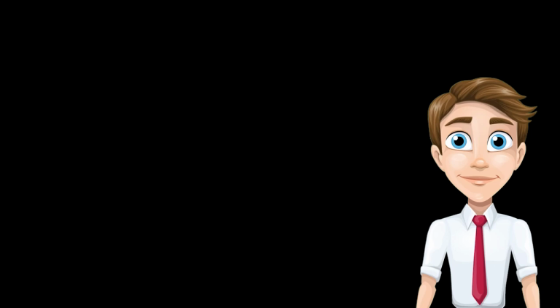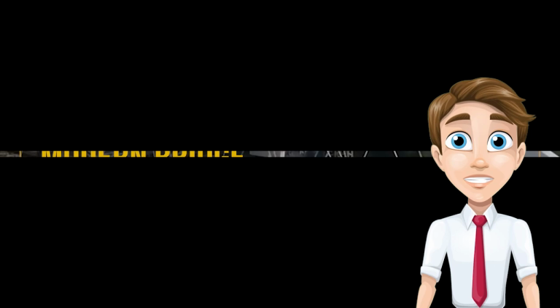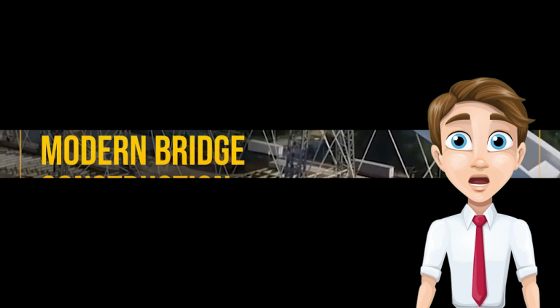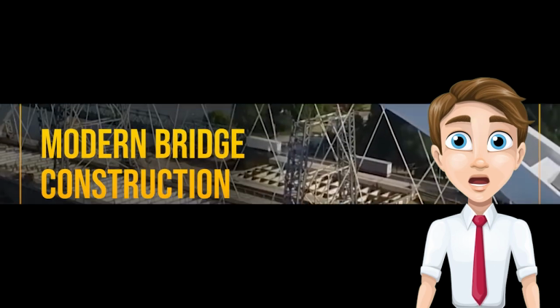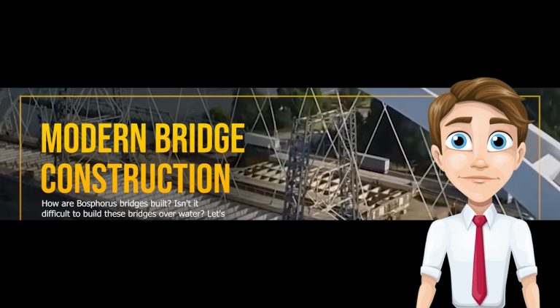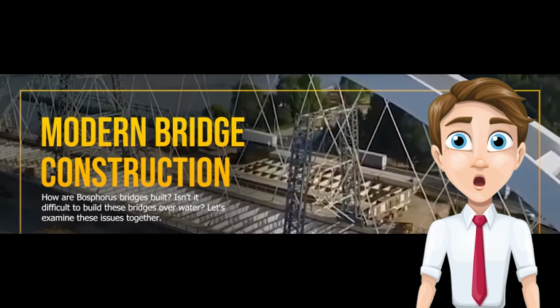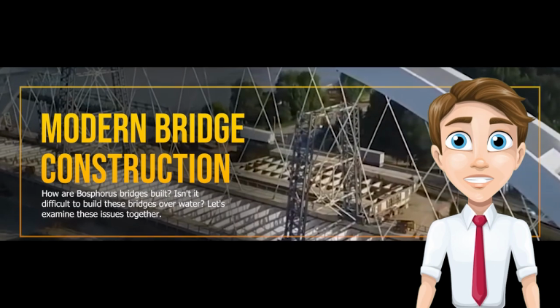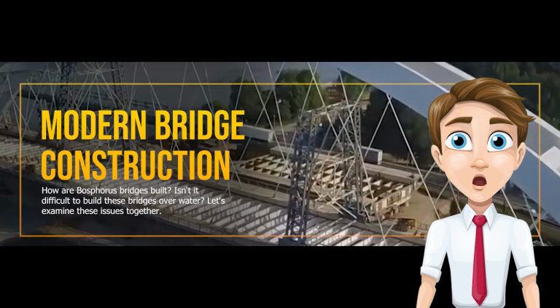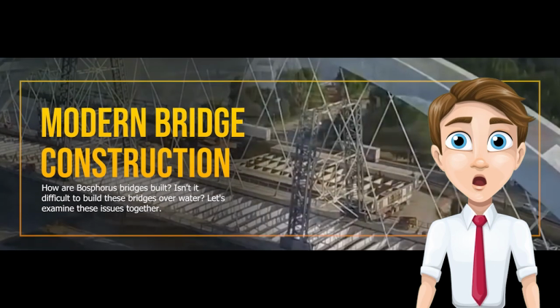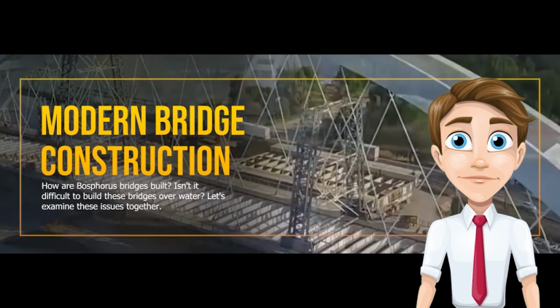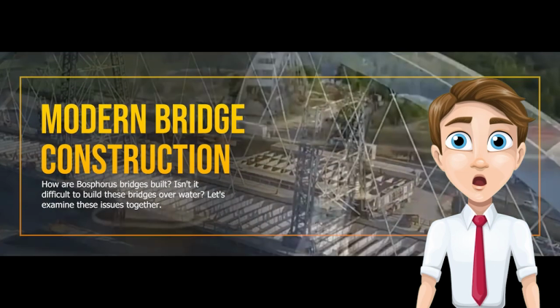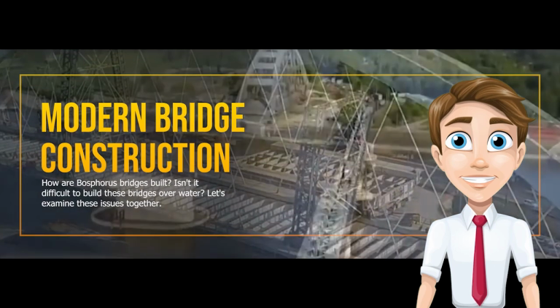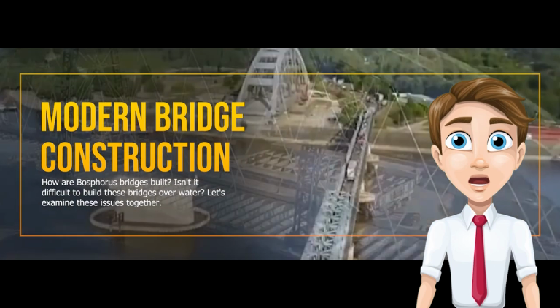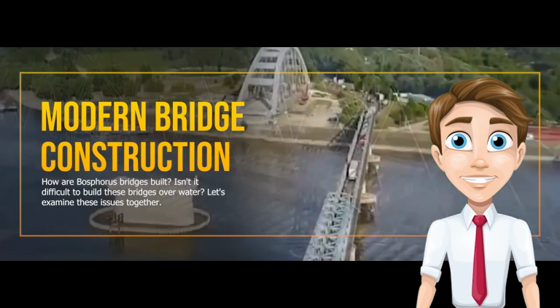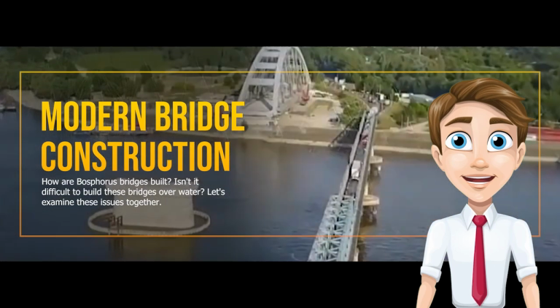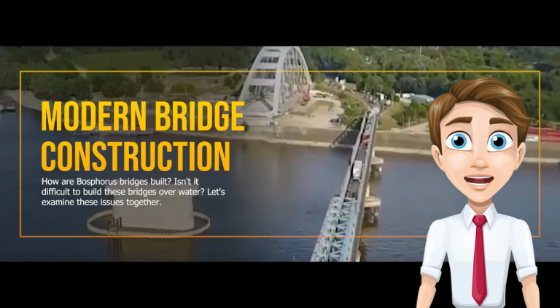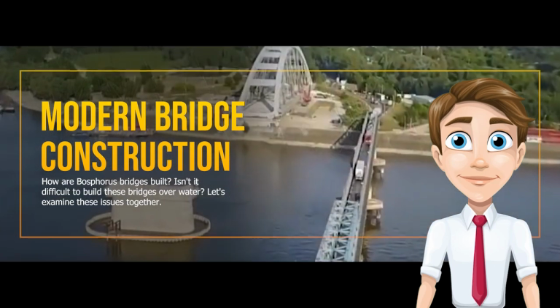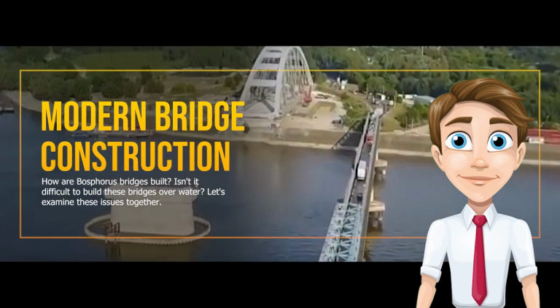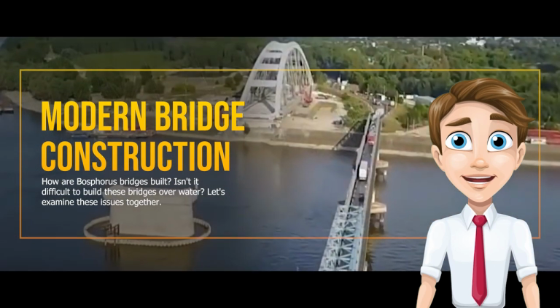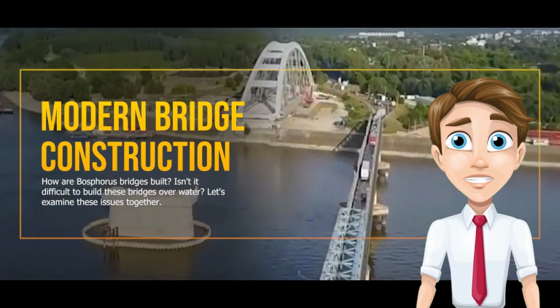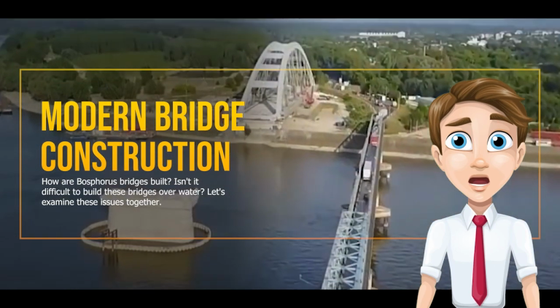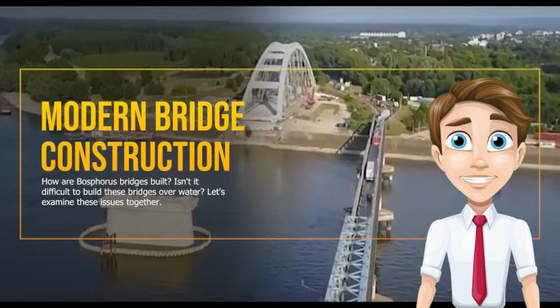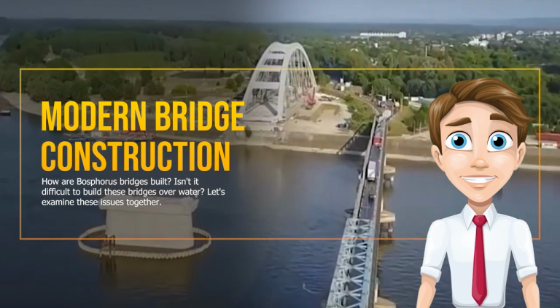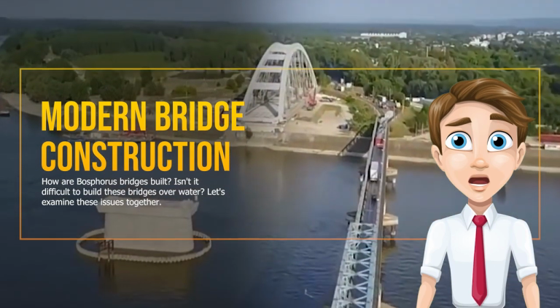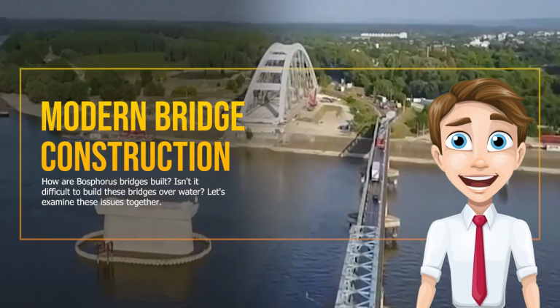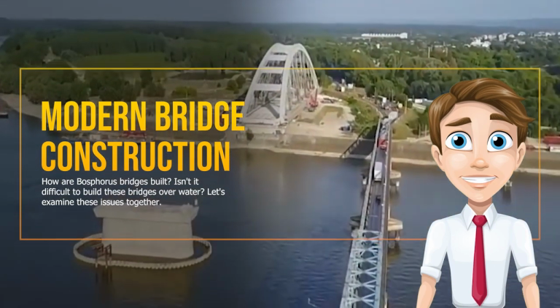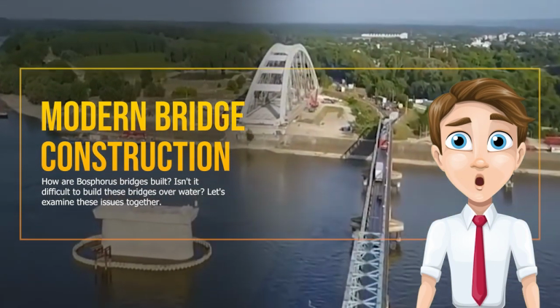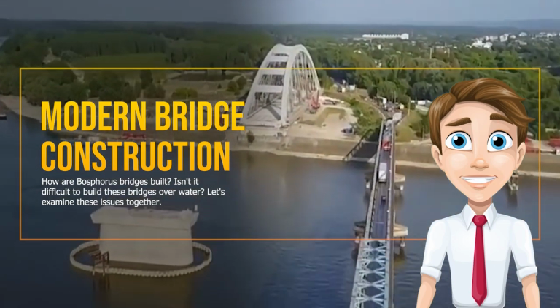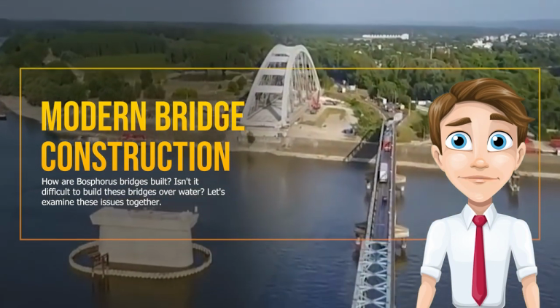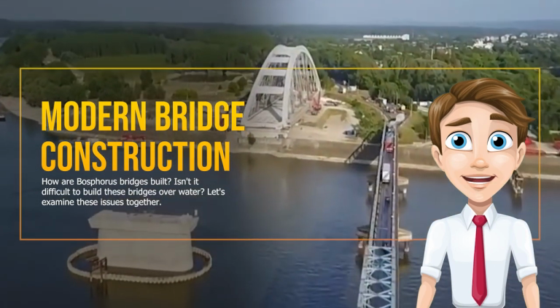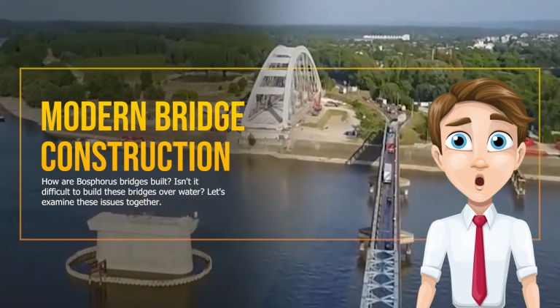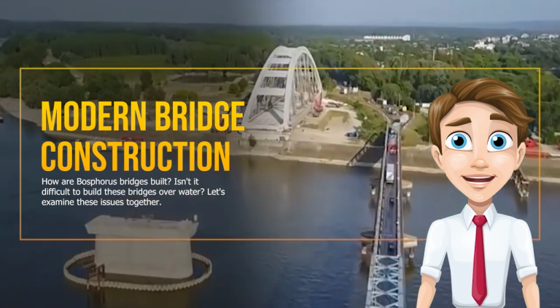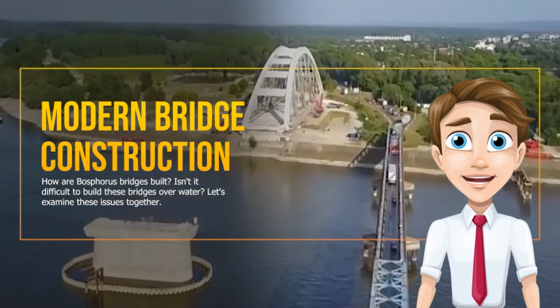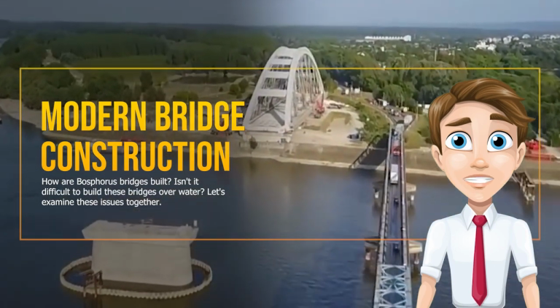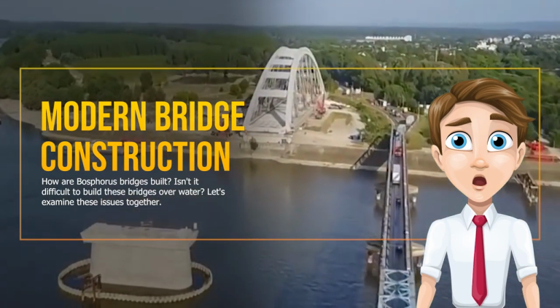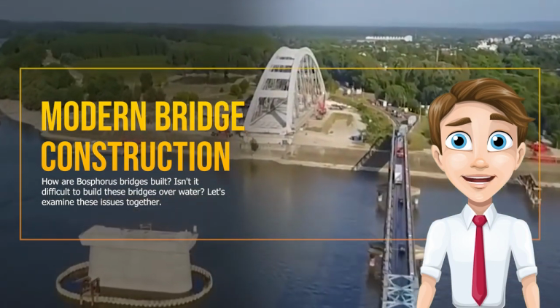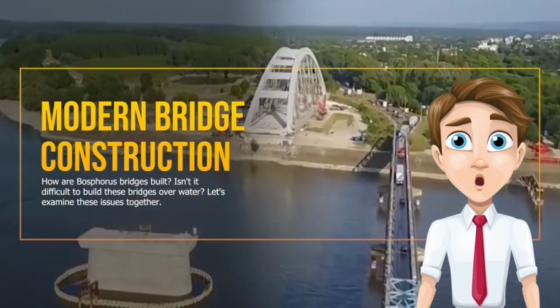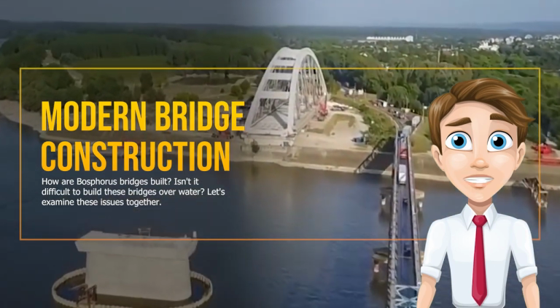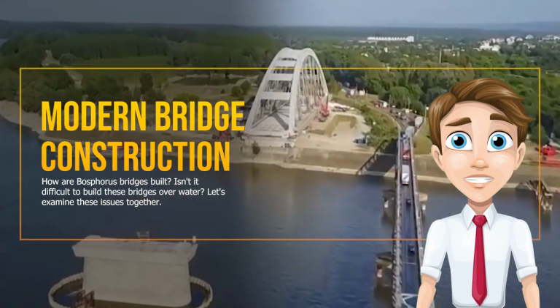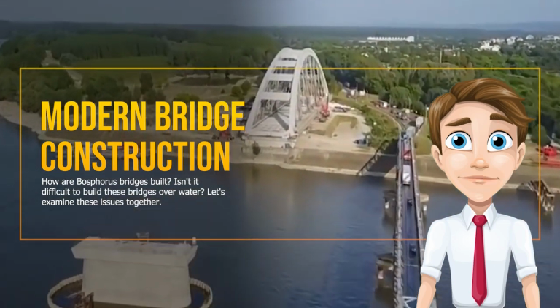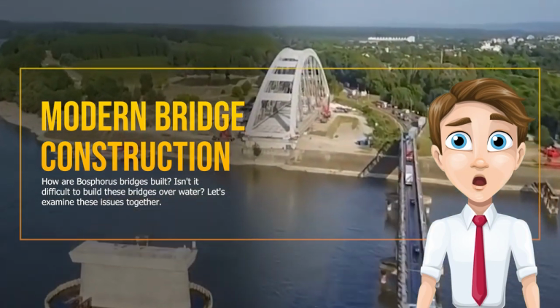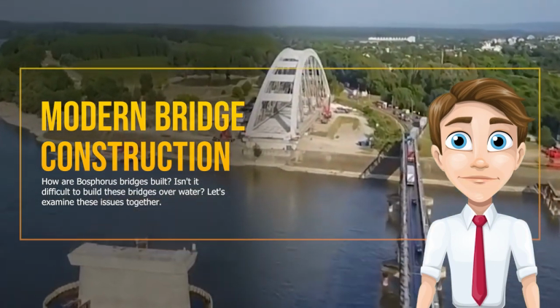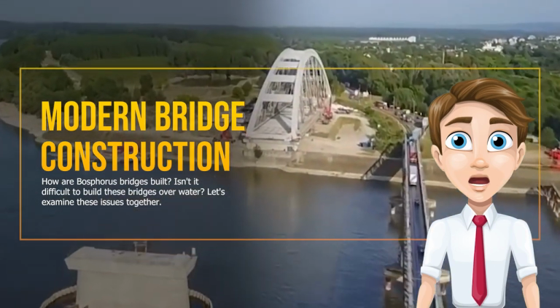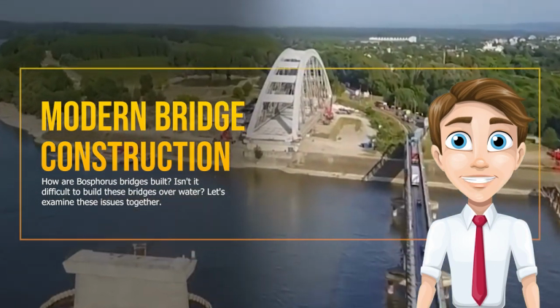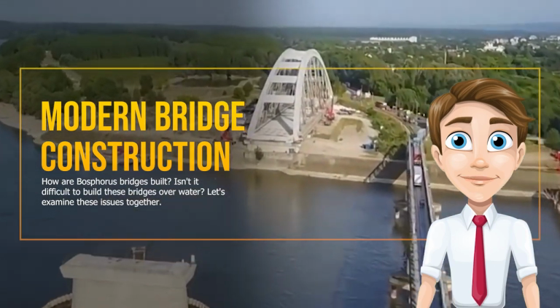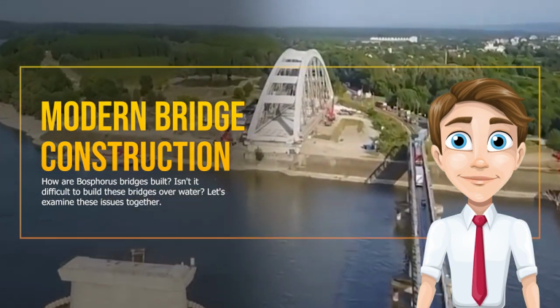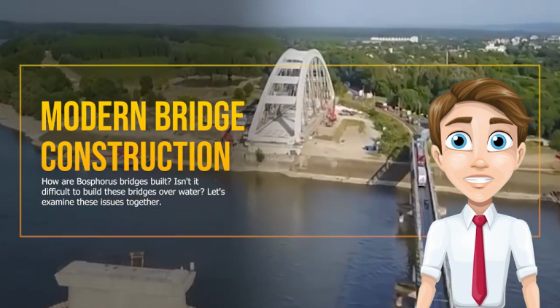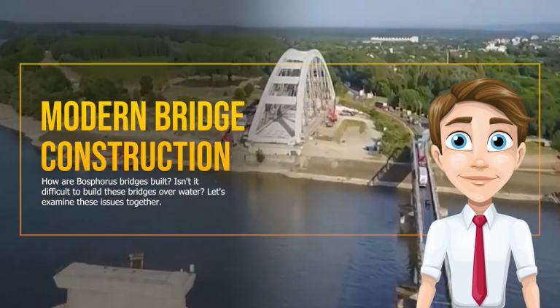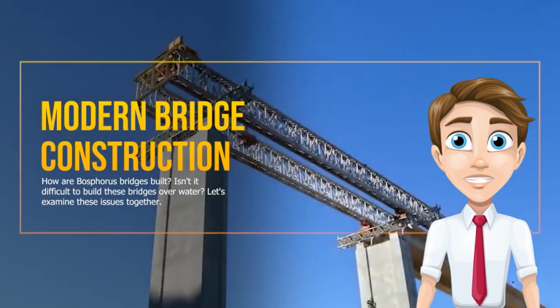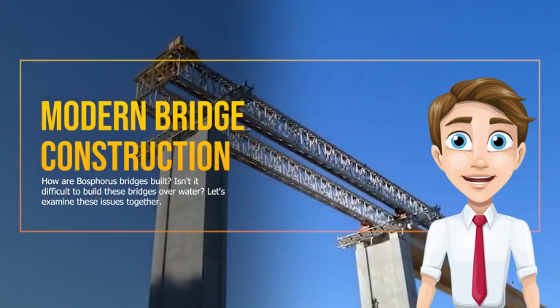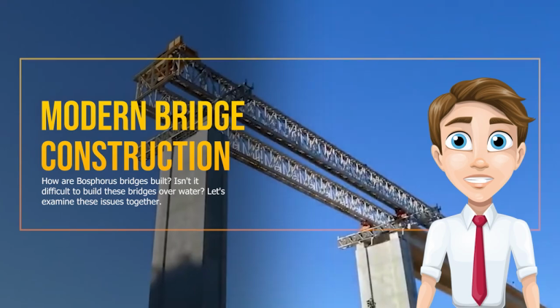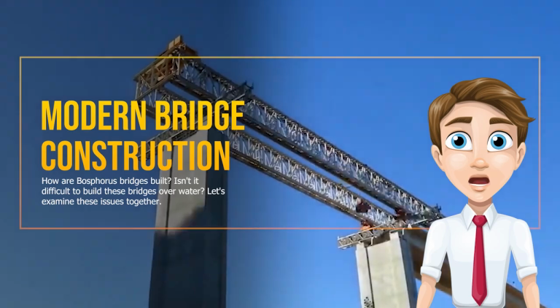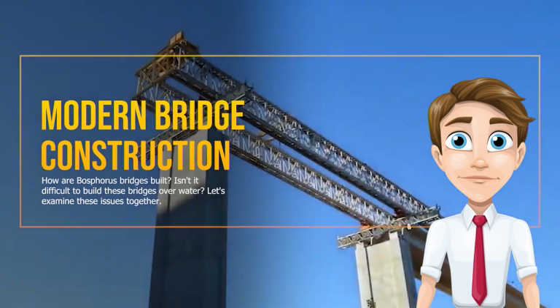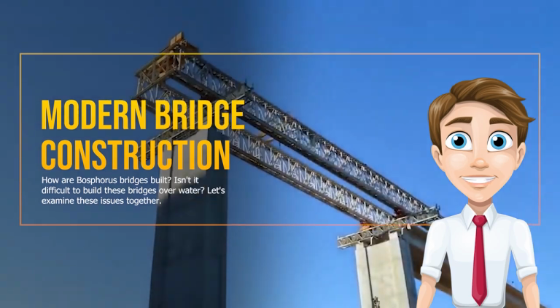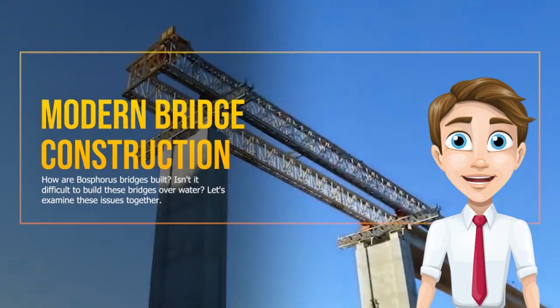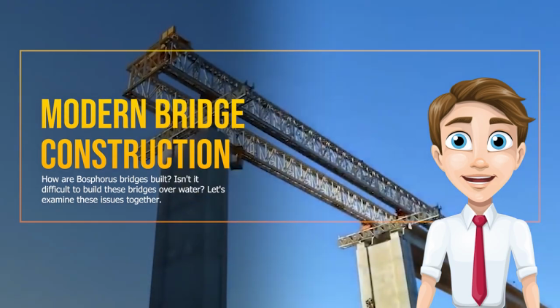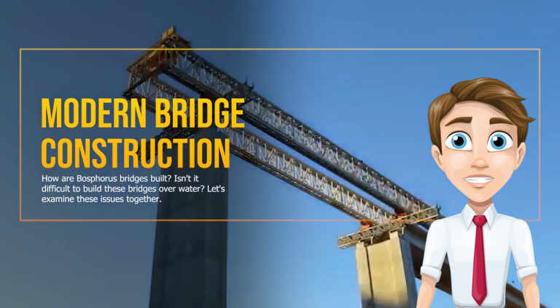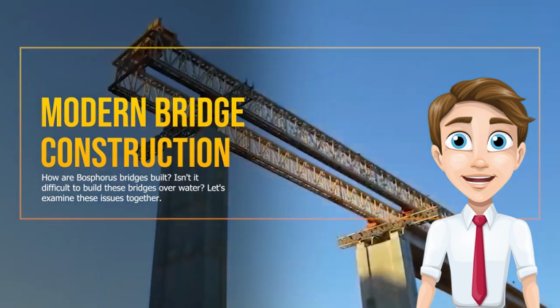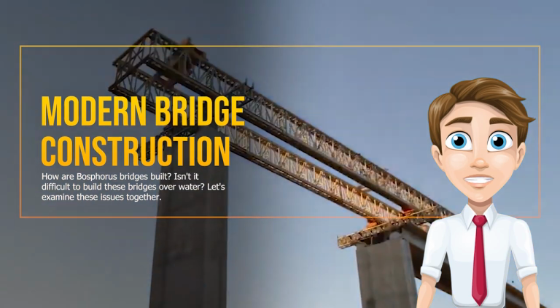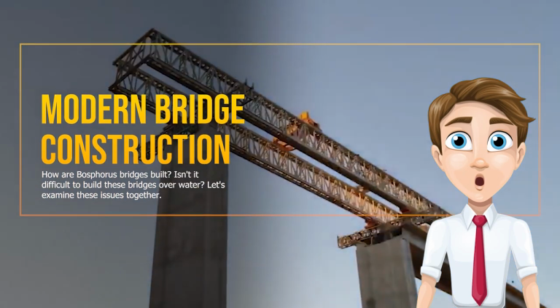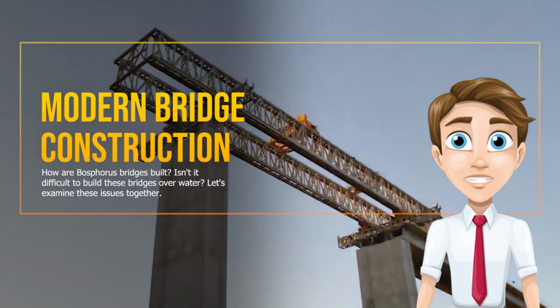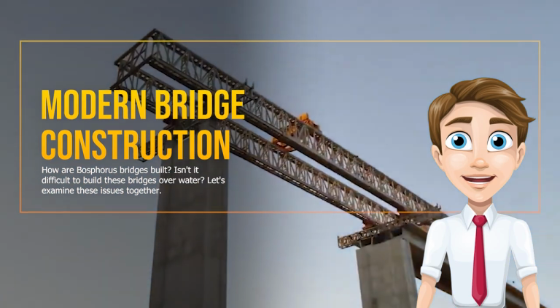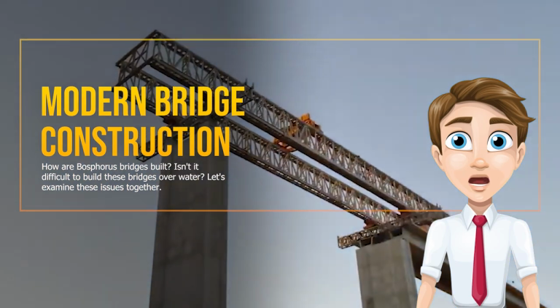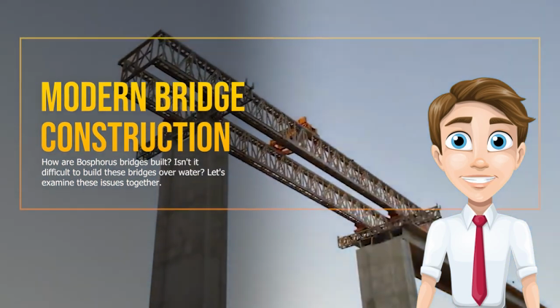How are Bosphorus bridges built? Isn't it difficult to build these bridges over water? Let's examine these issues together.